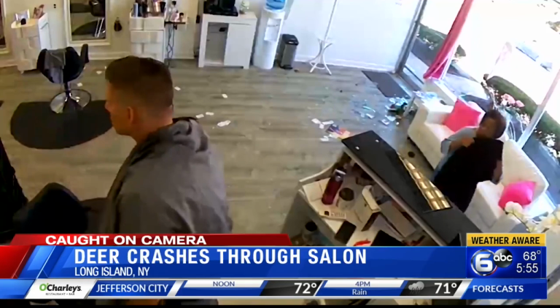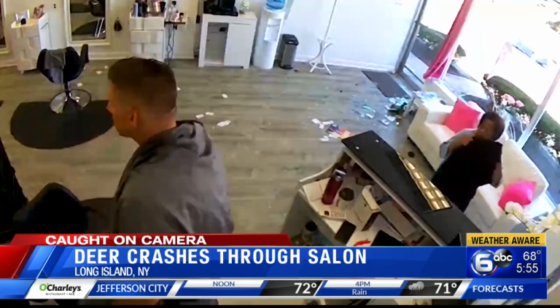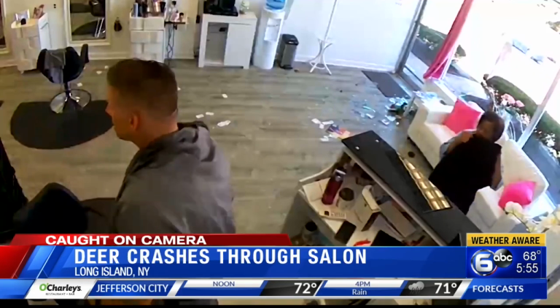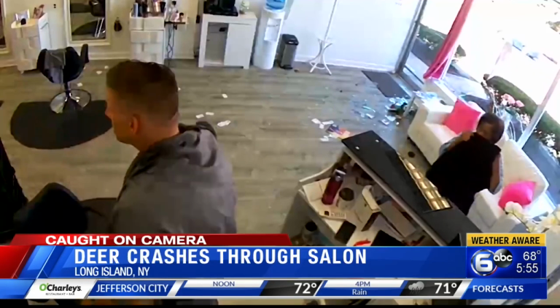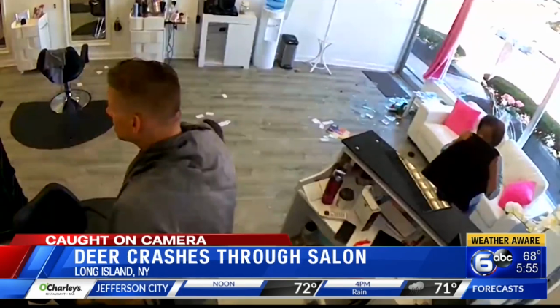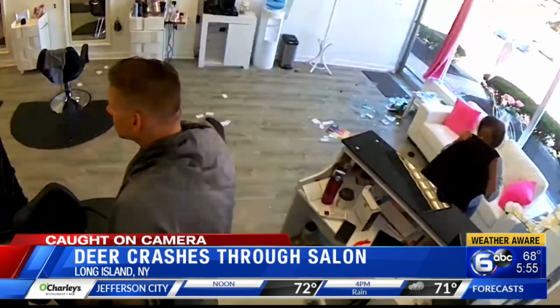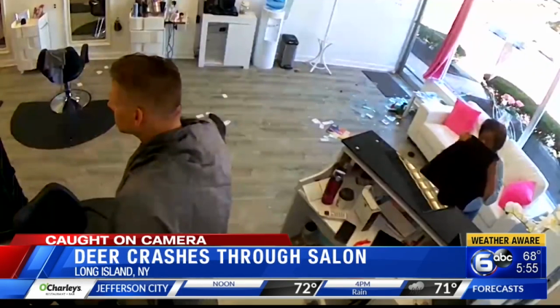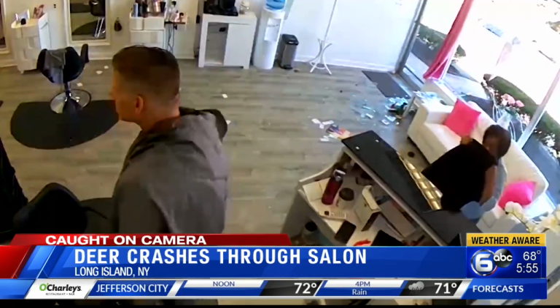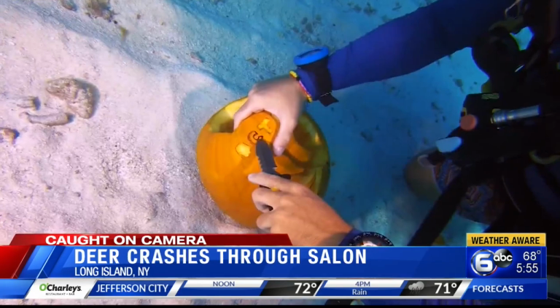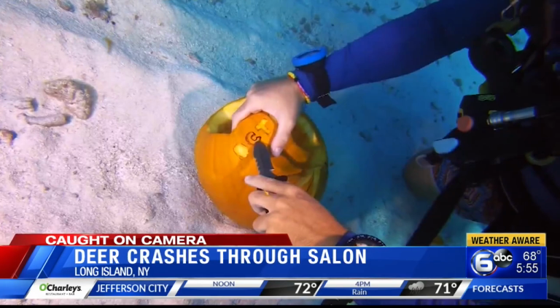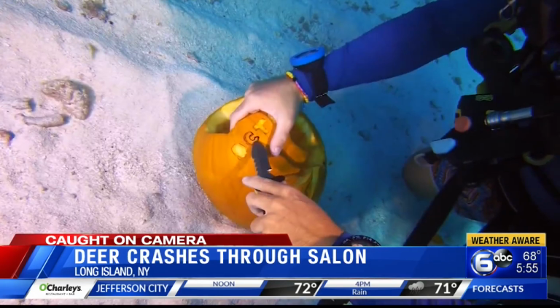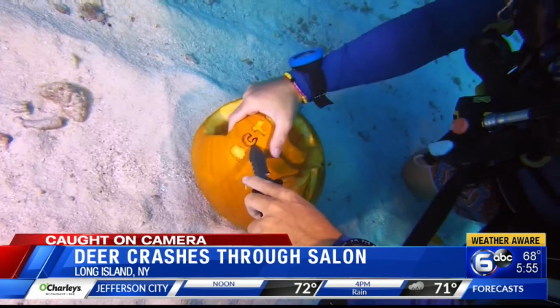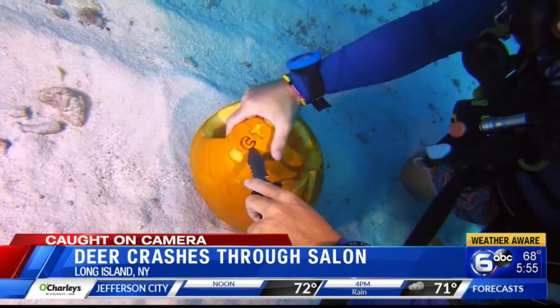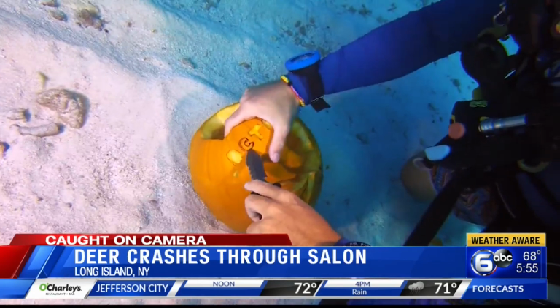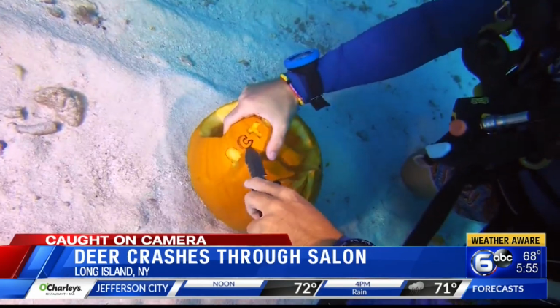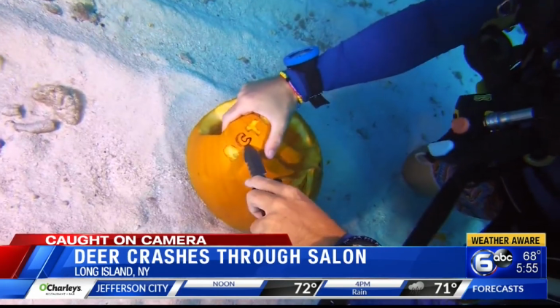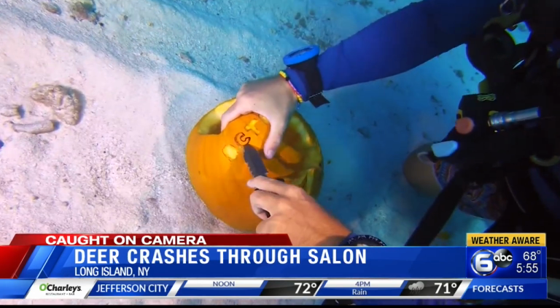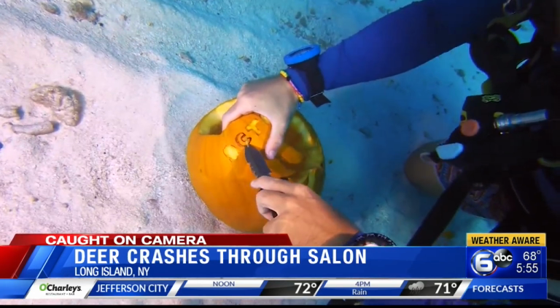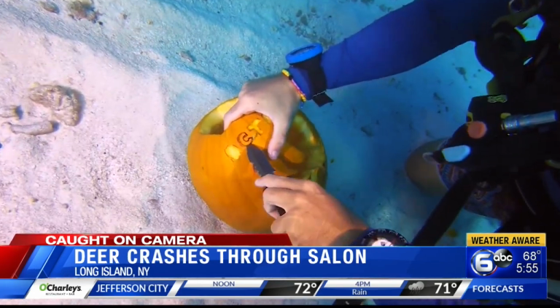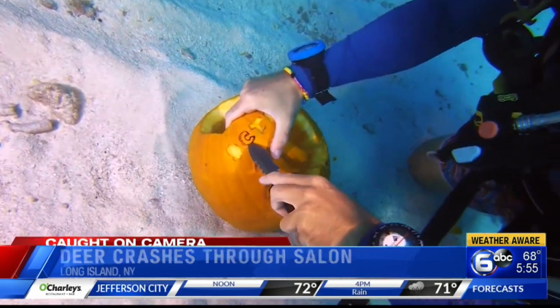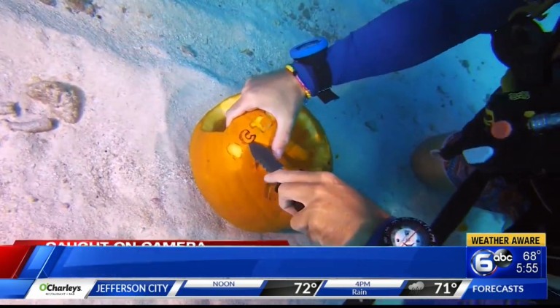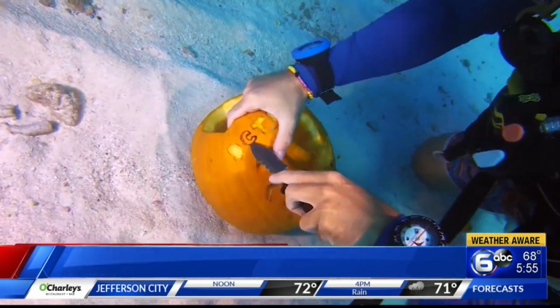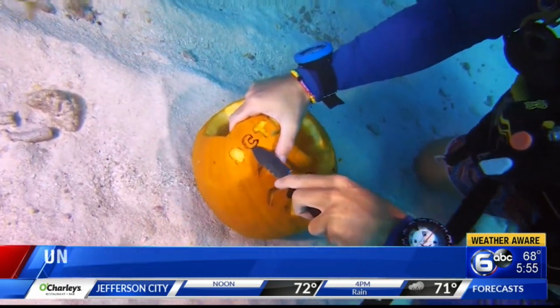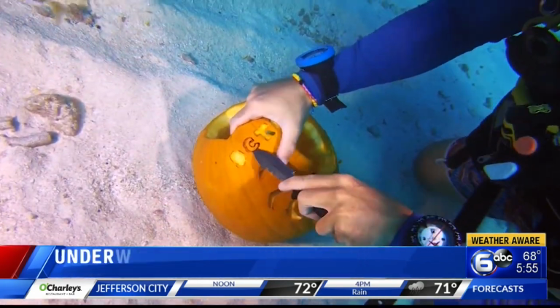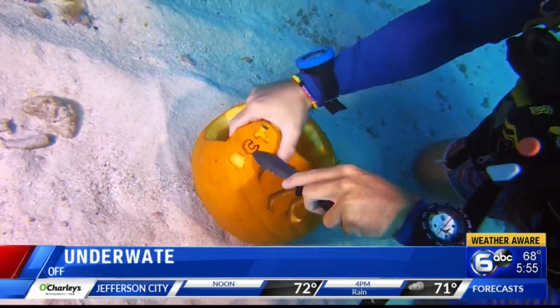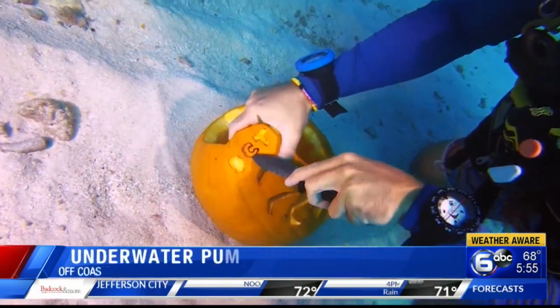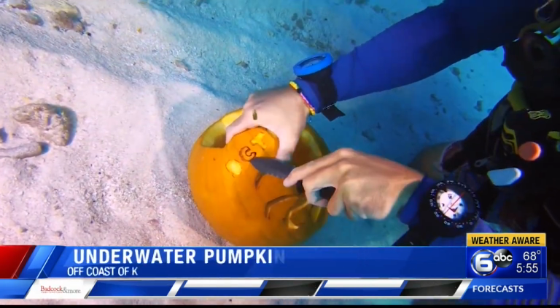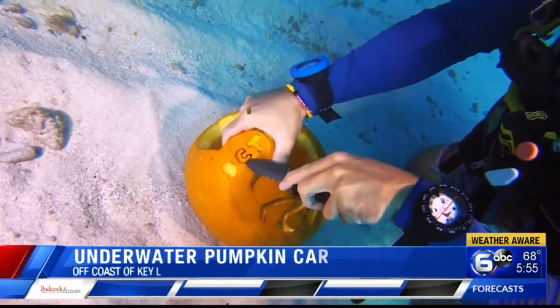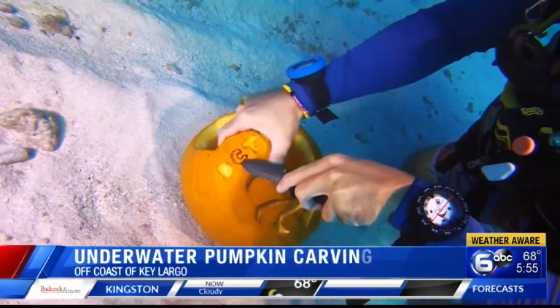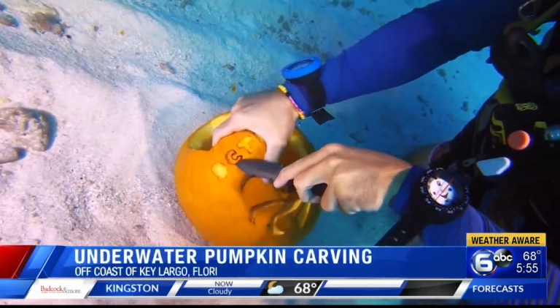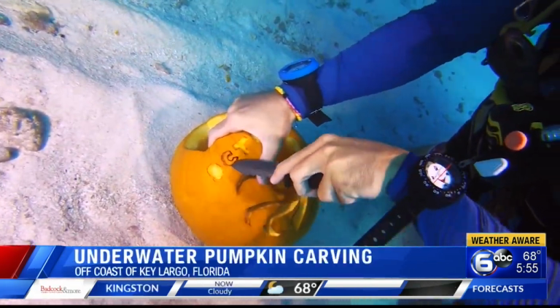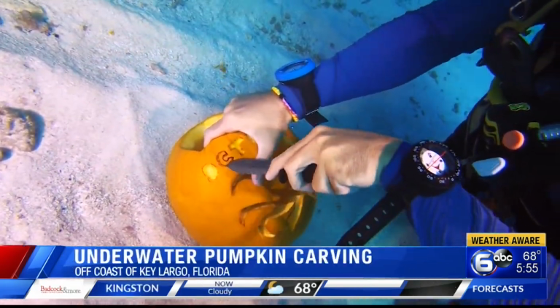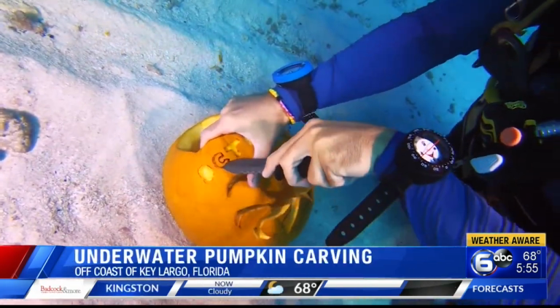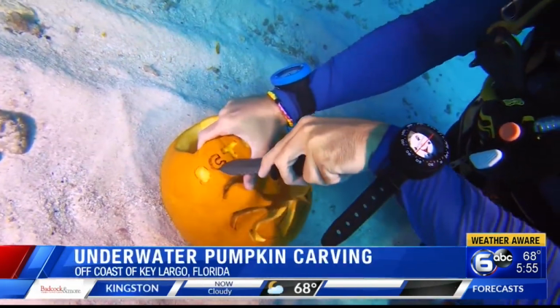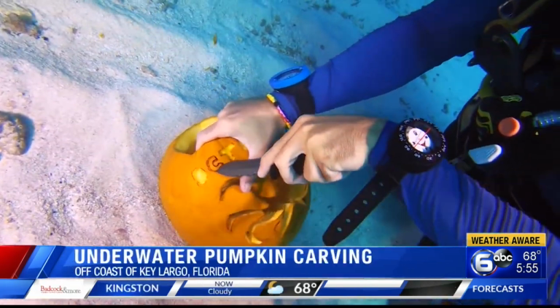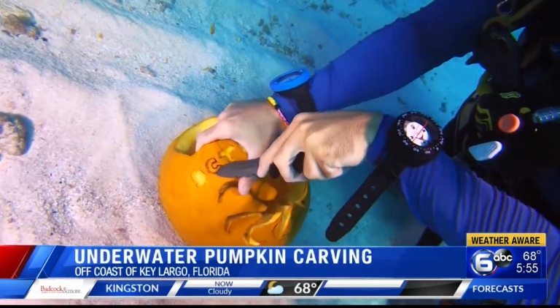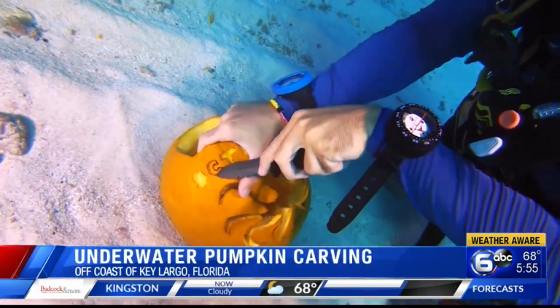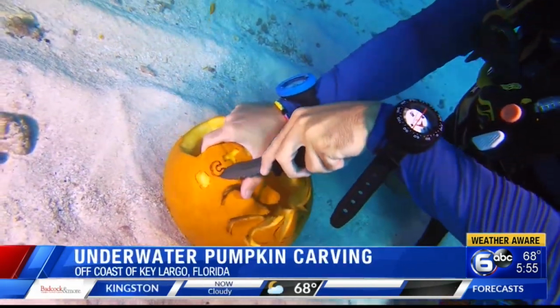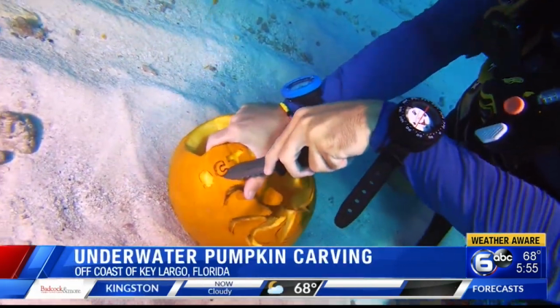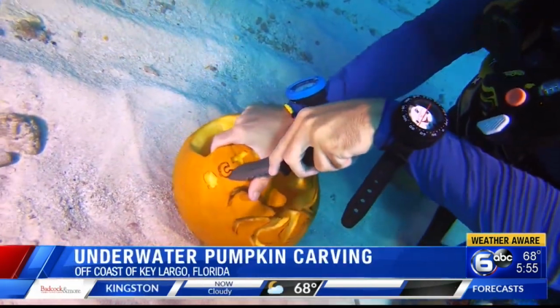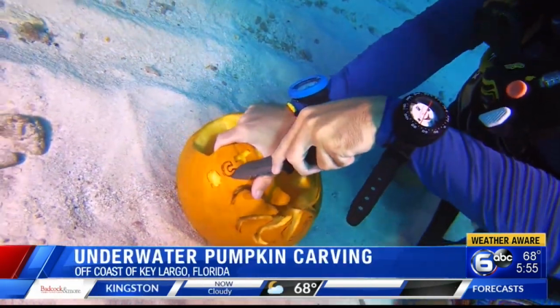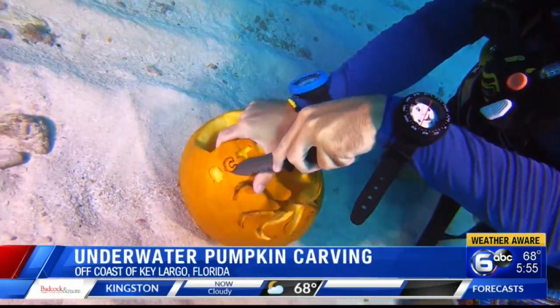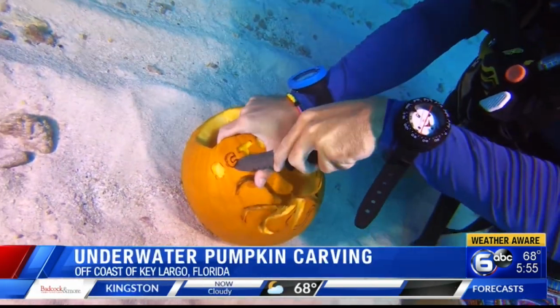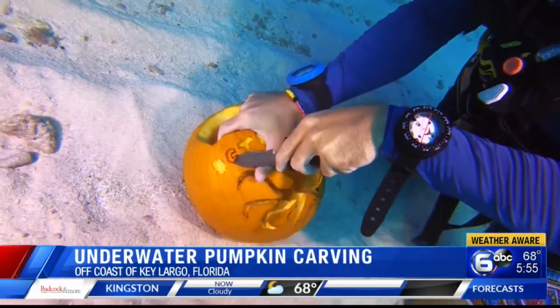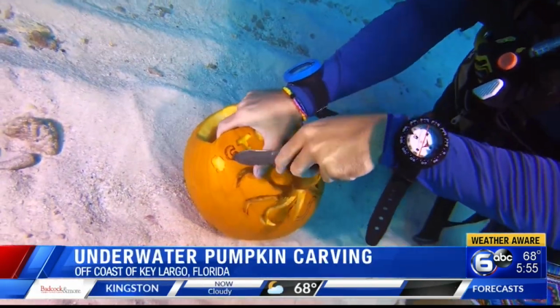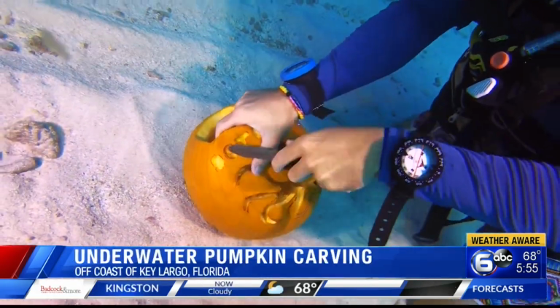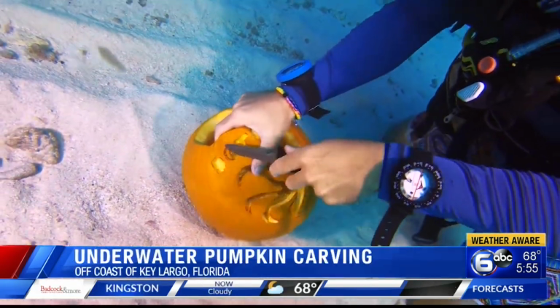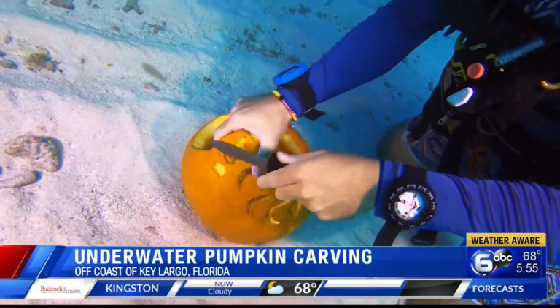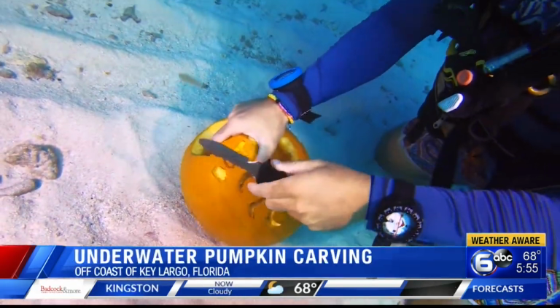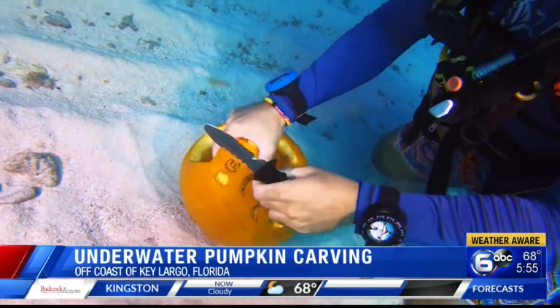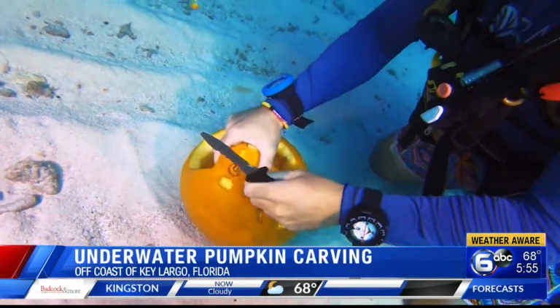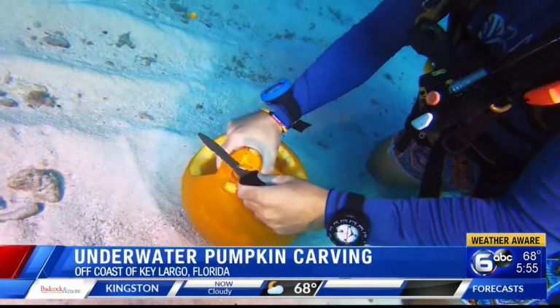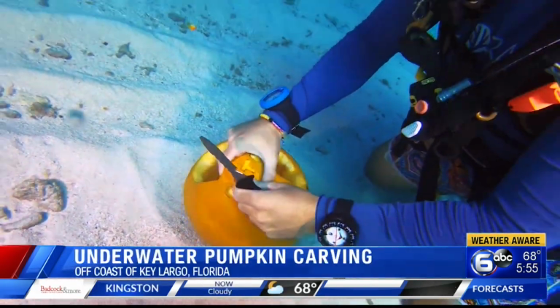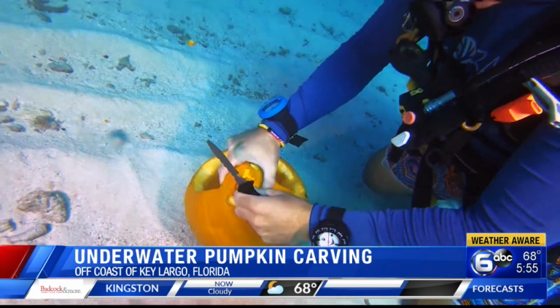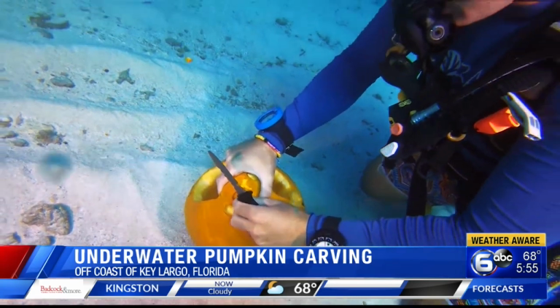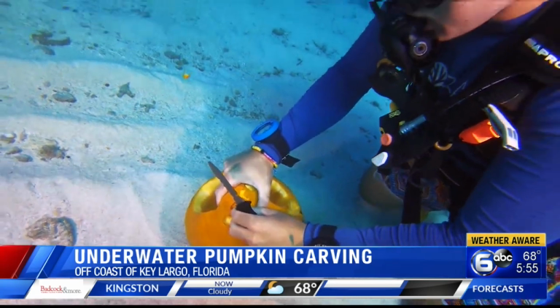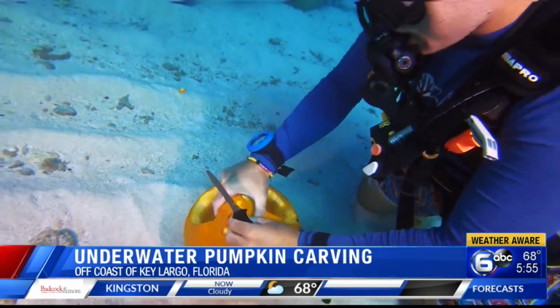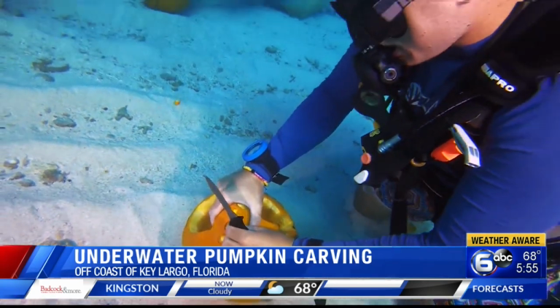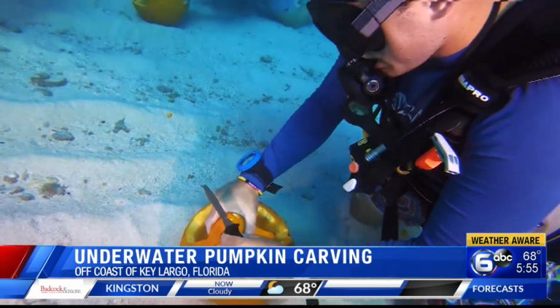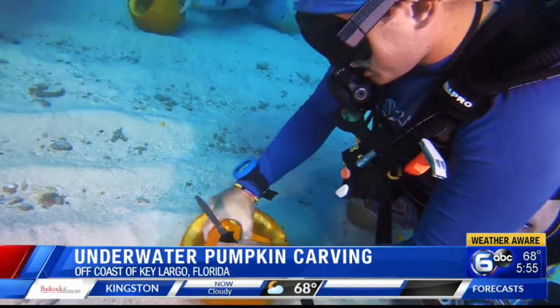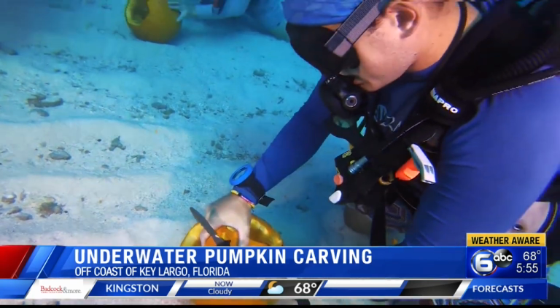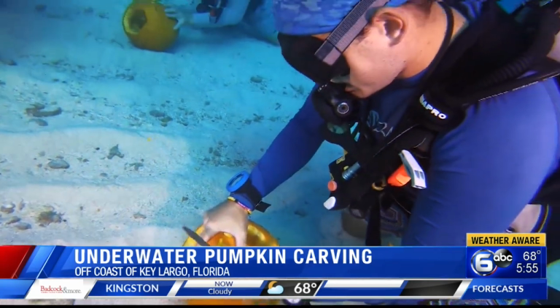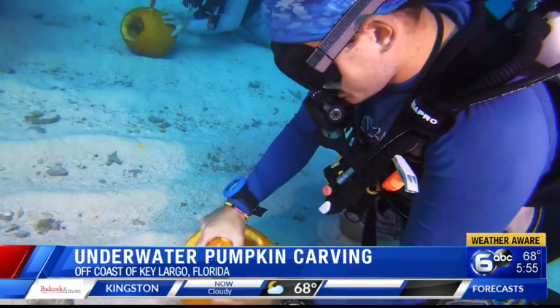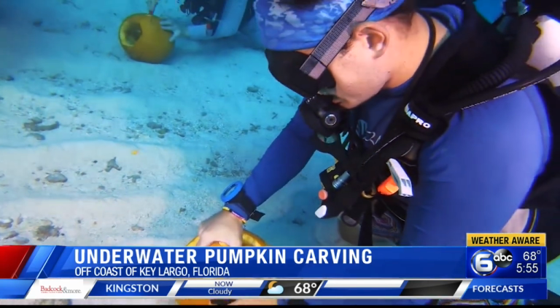All right, some impressive pumpkin carving off the coast of Key Largo, Florida over the weekend. This is dedication.